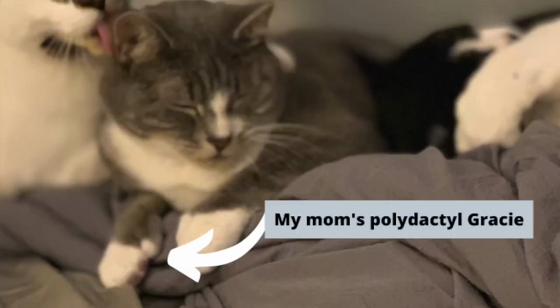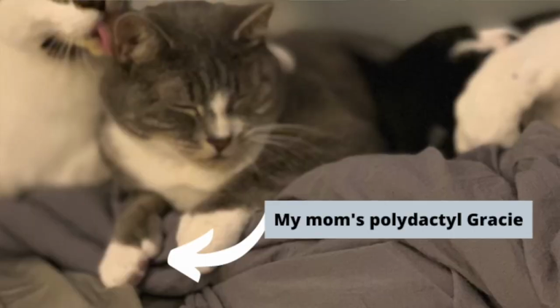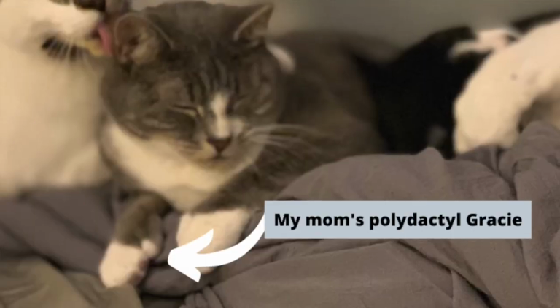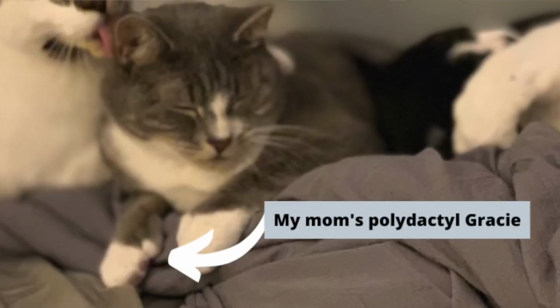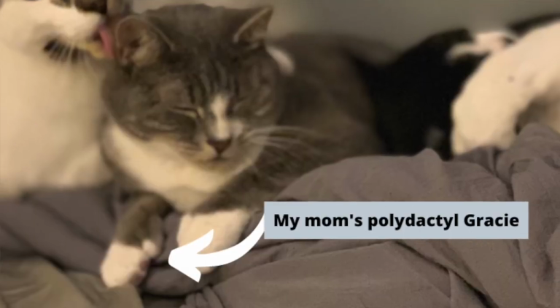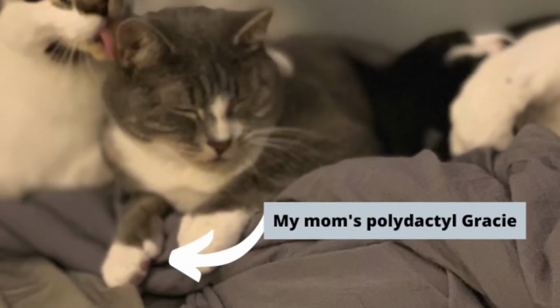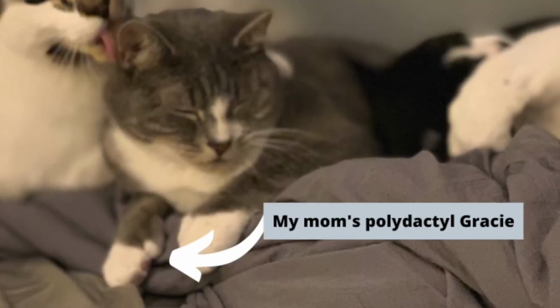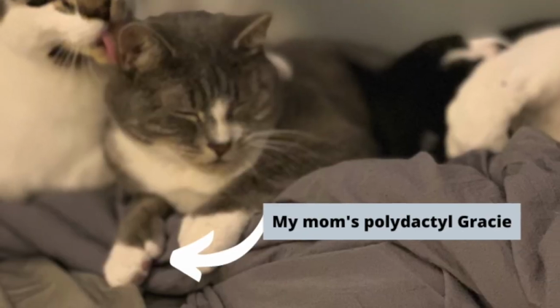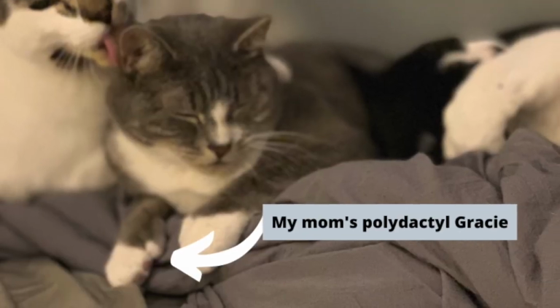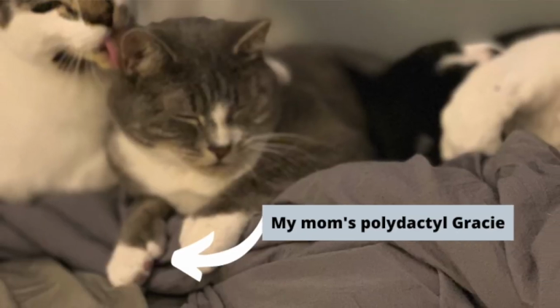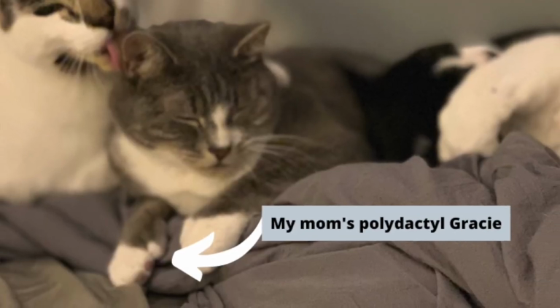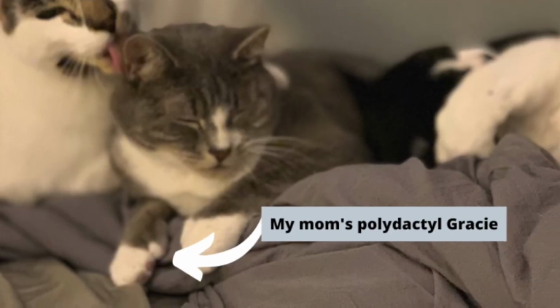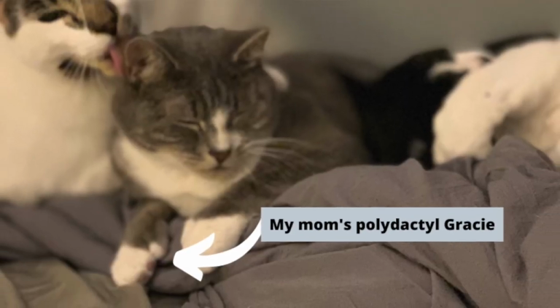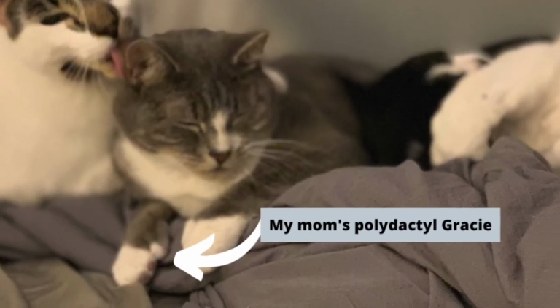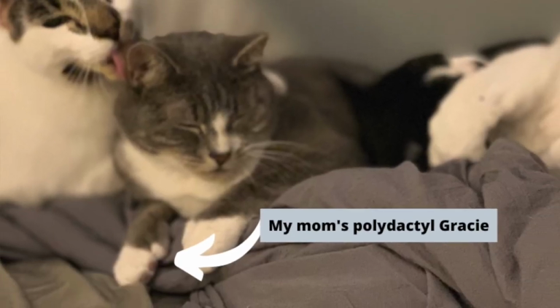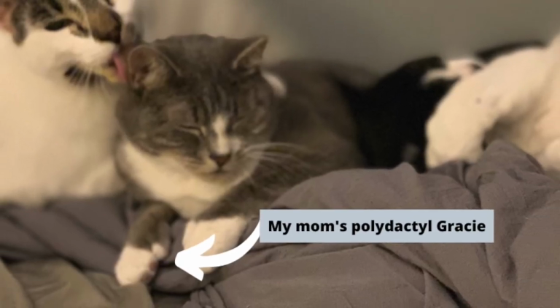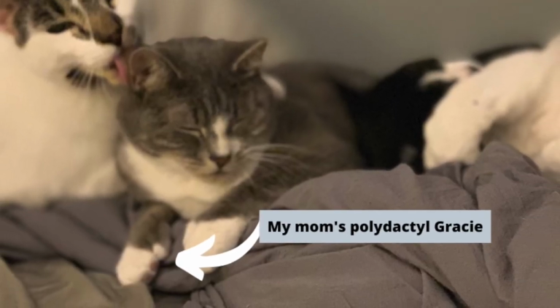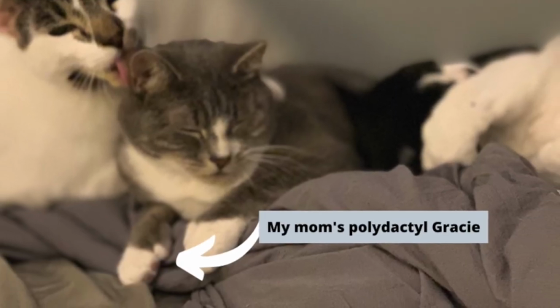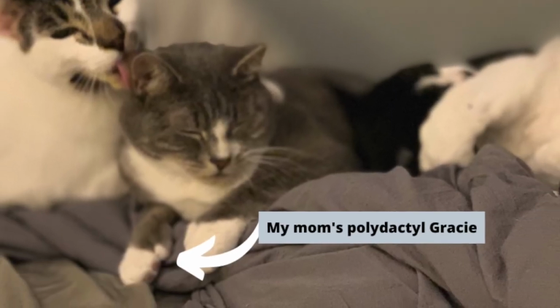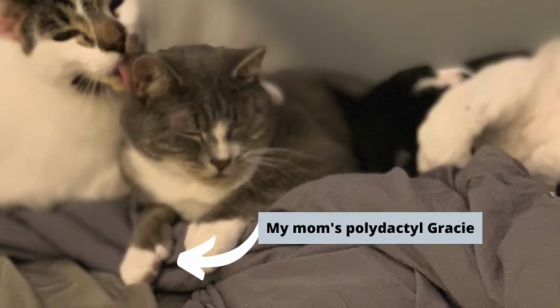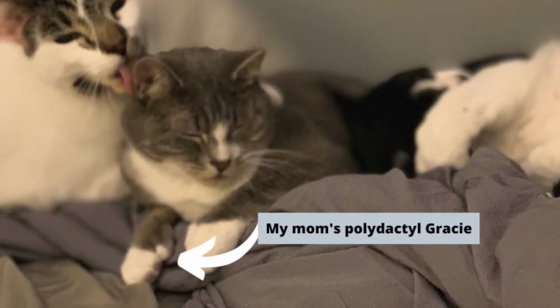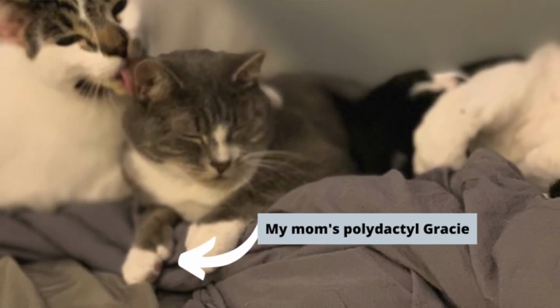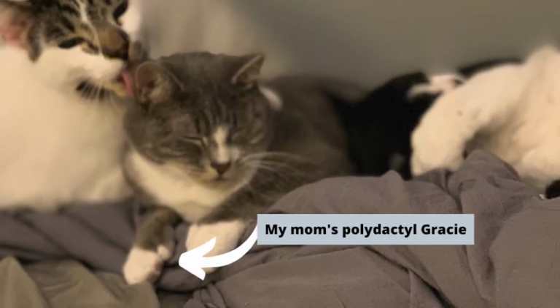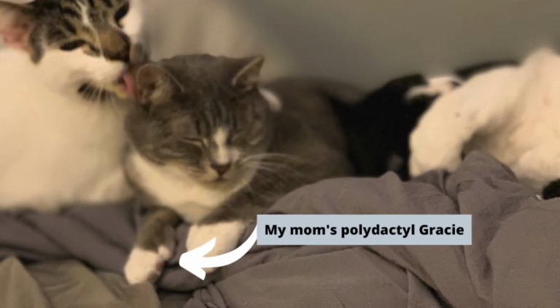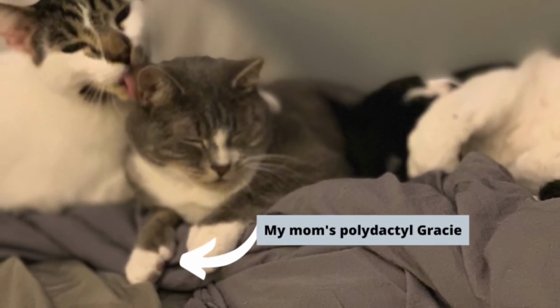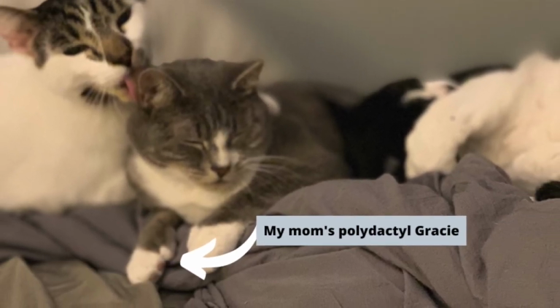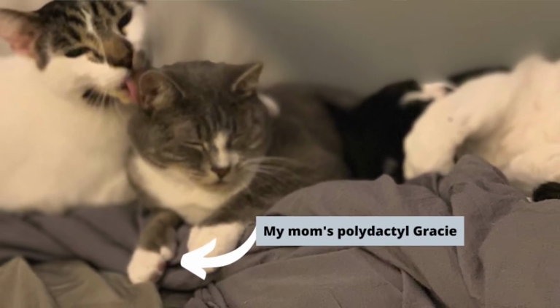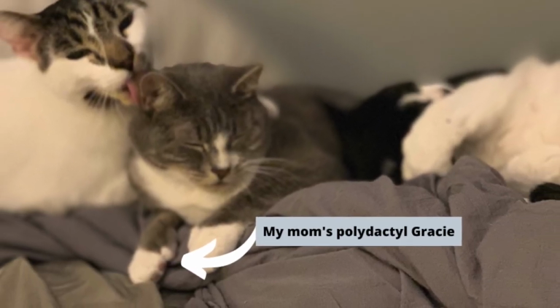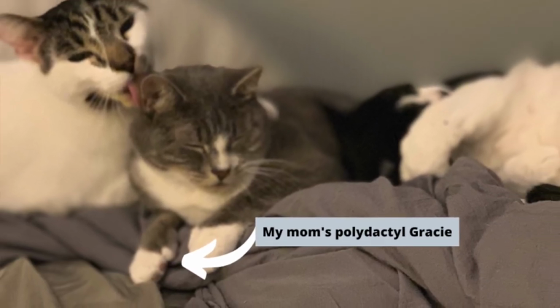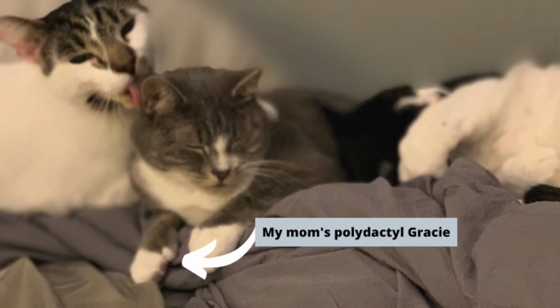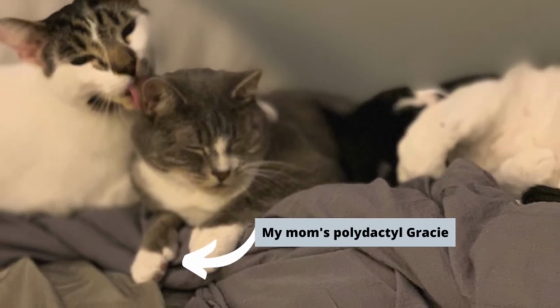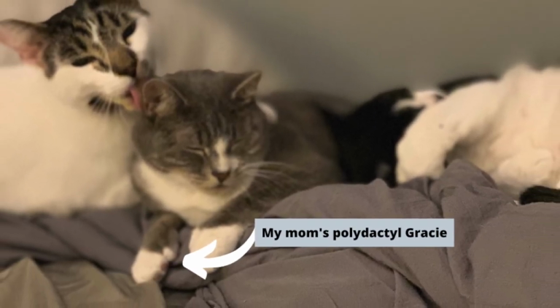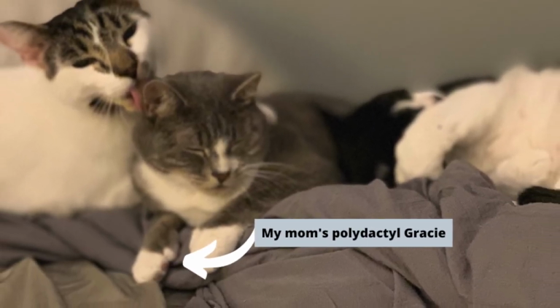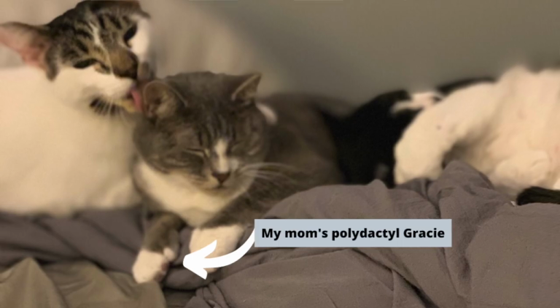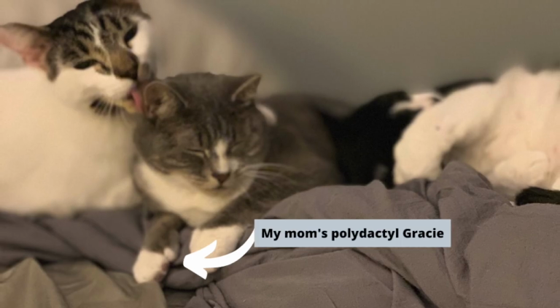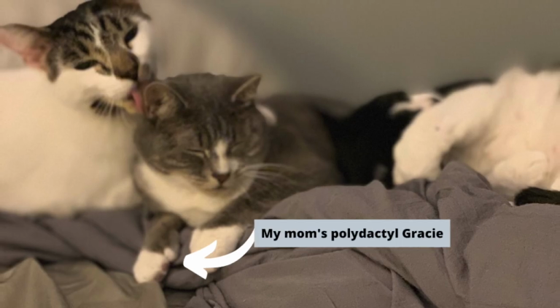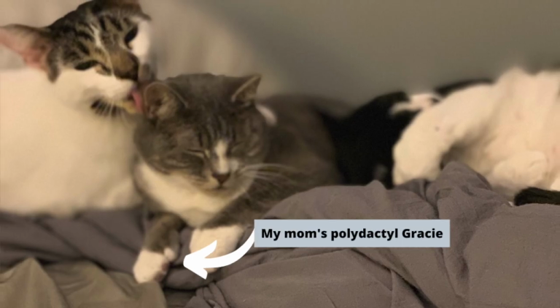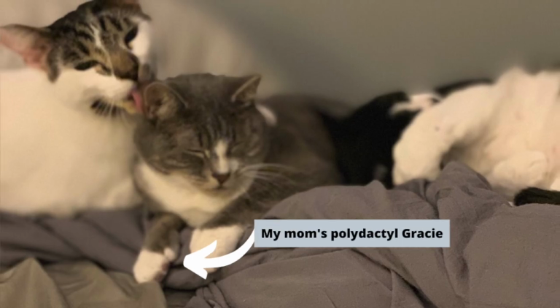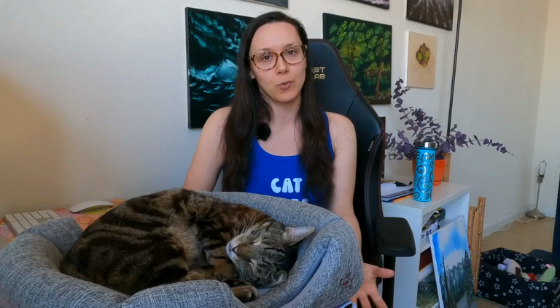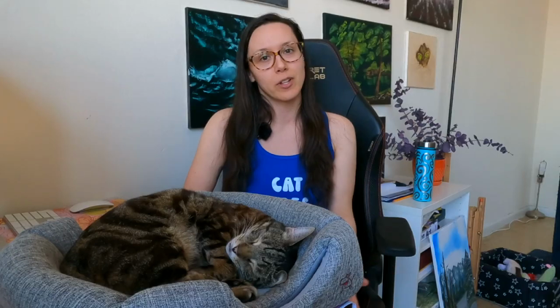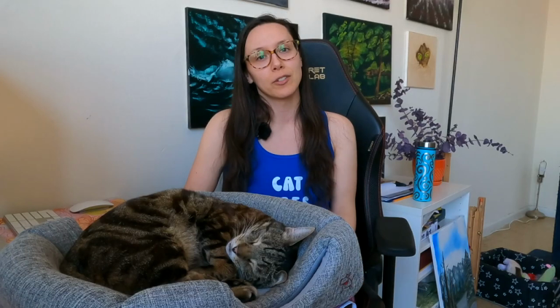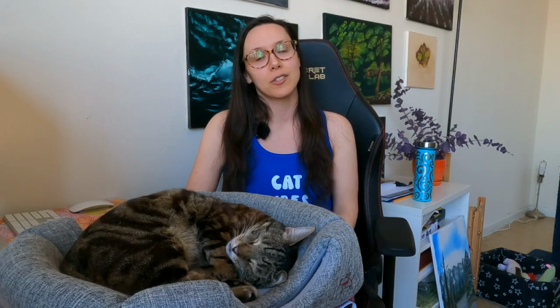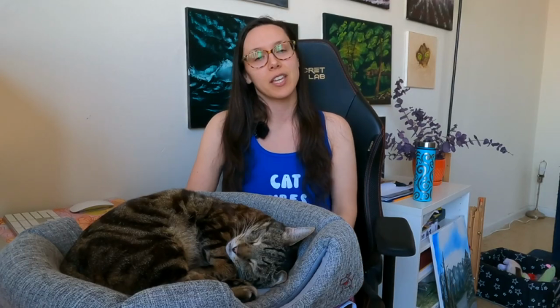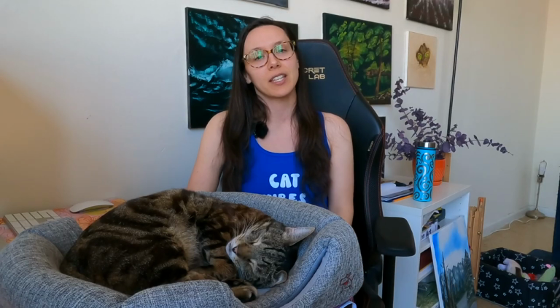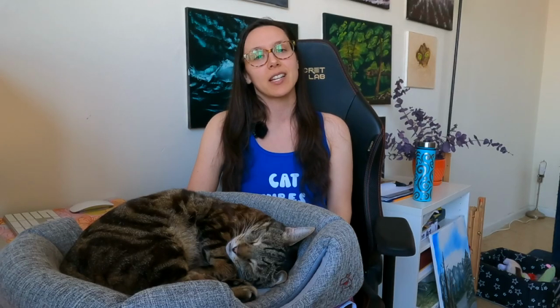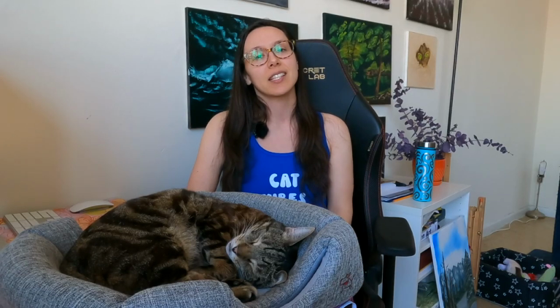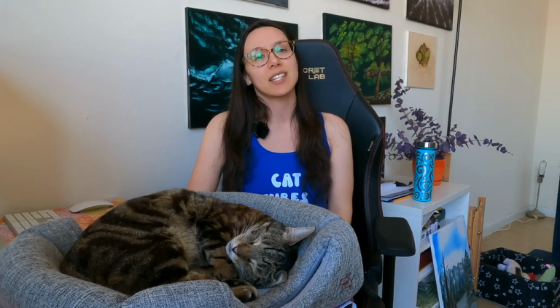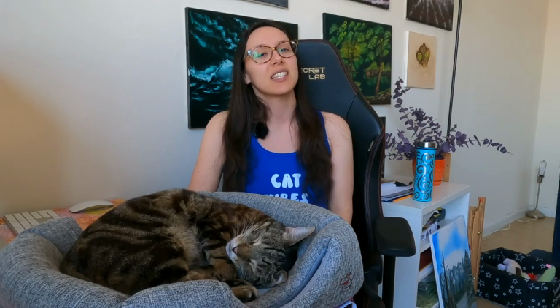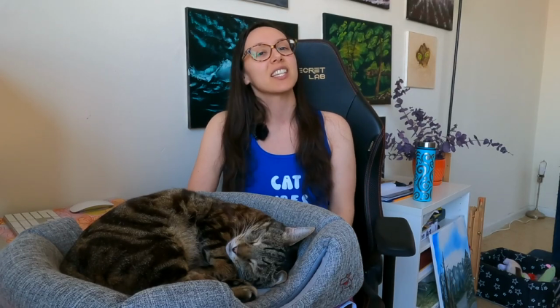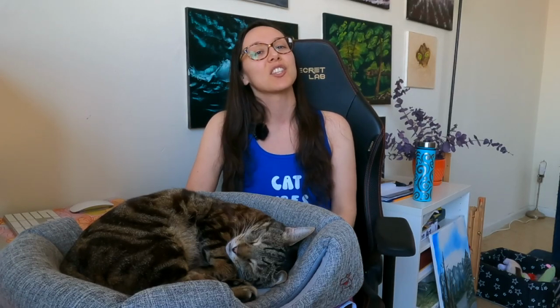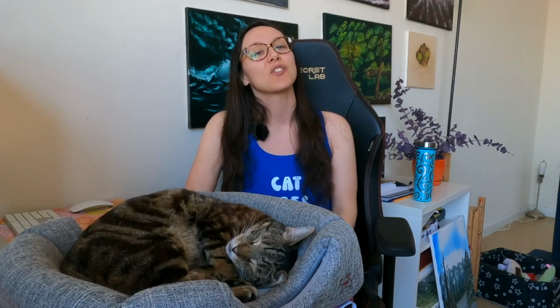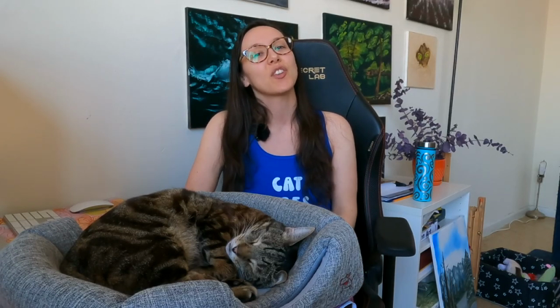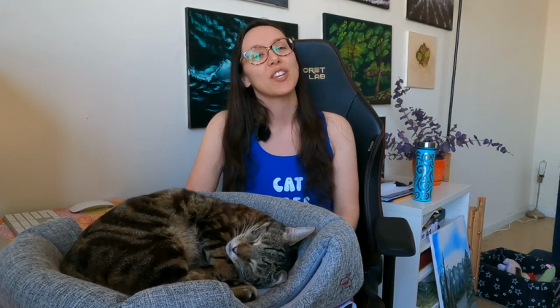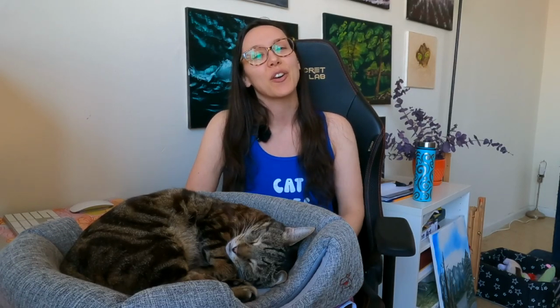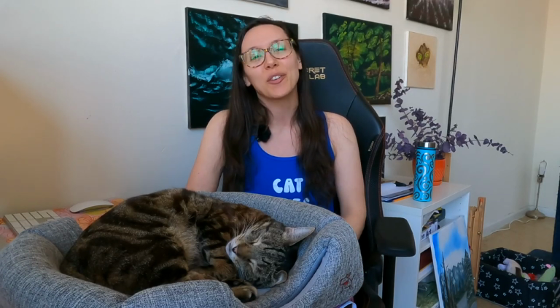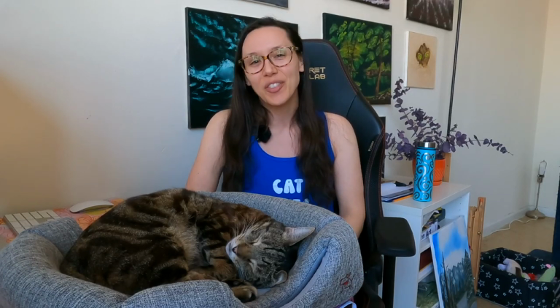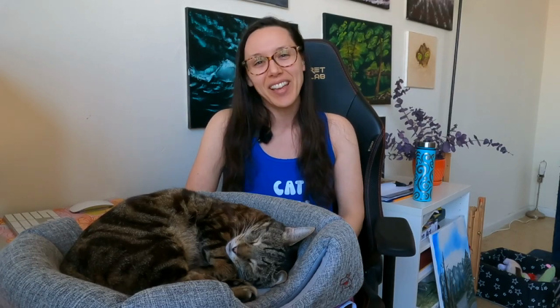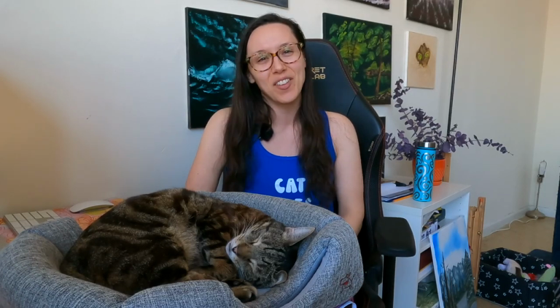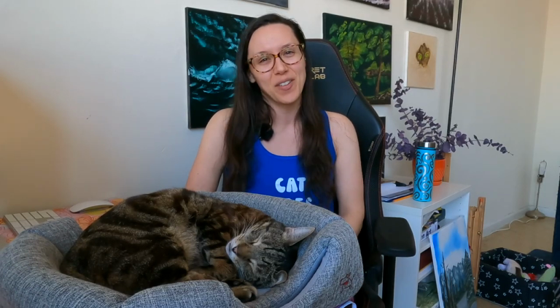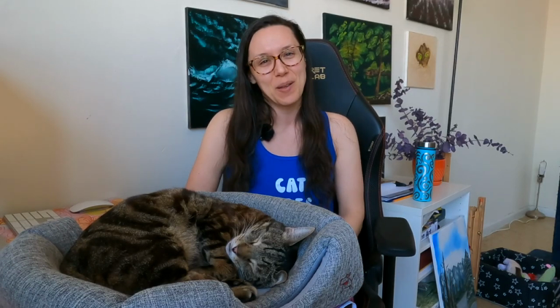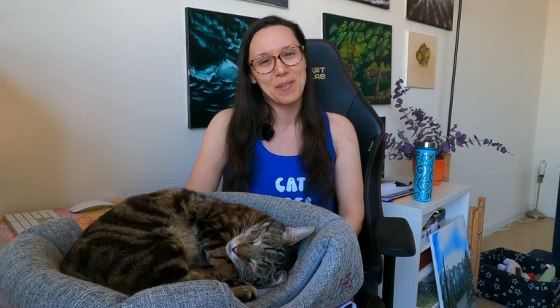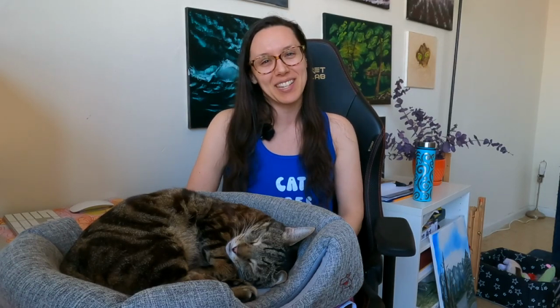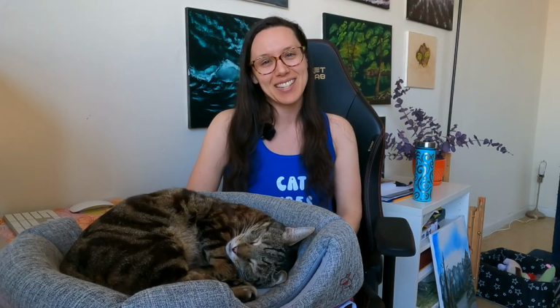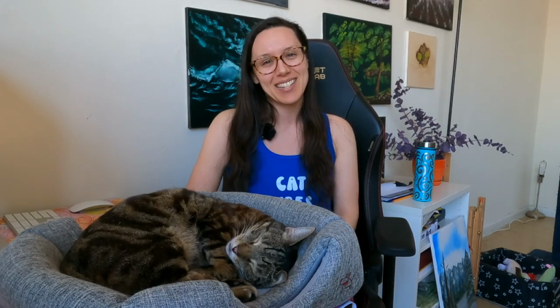Give me a polydactyl thumbs up if this is helpful so far so more apartment dwellers like us can see this video. Thank you very much.